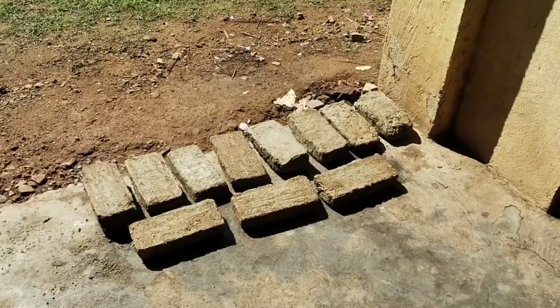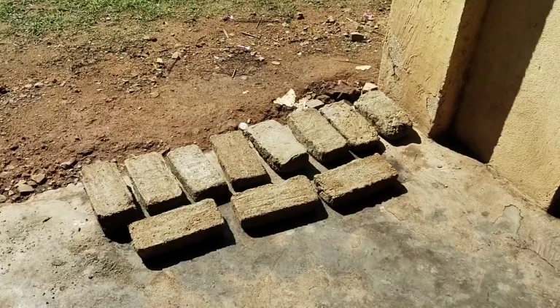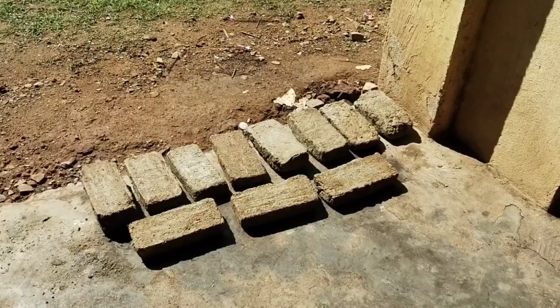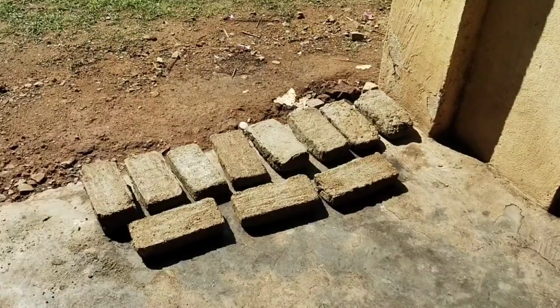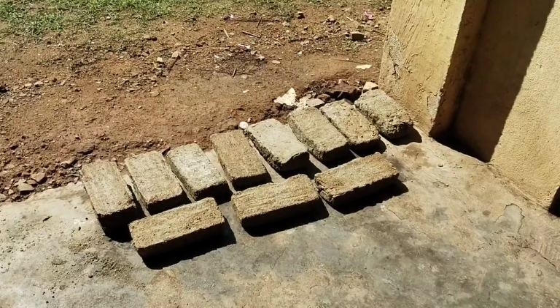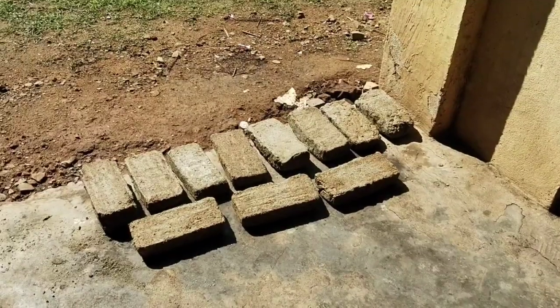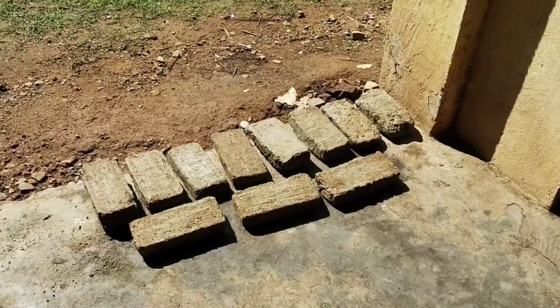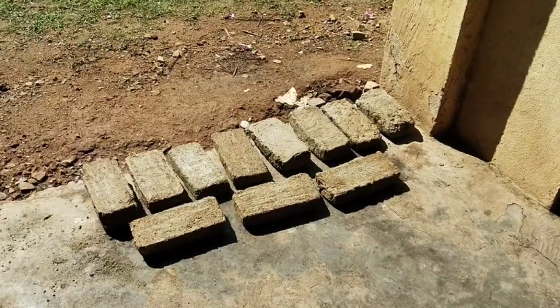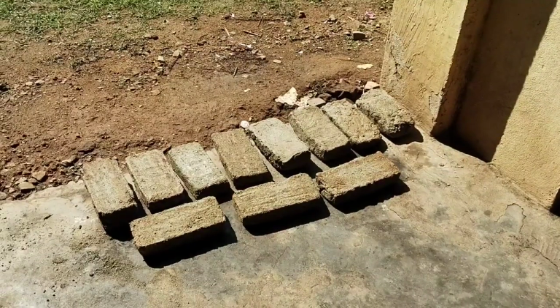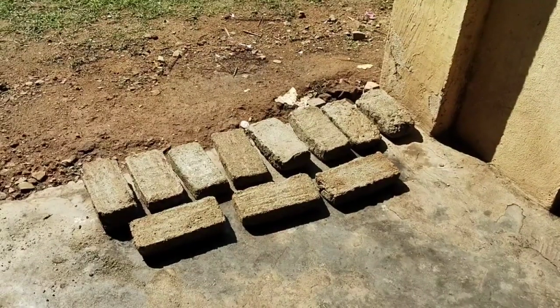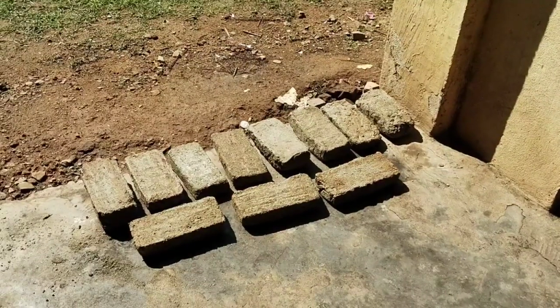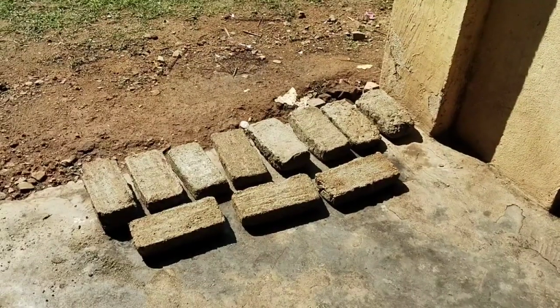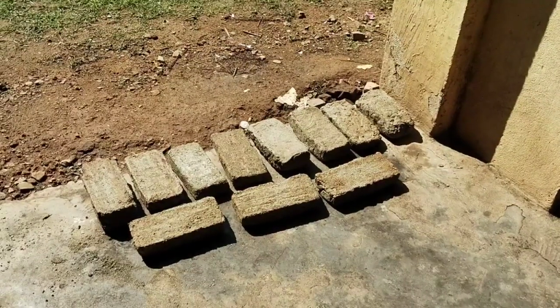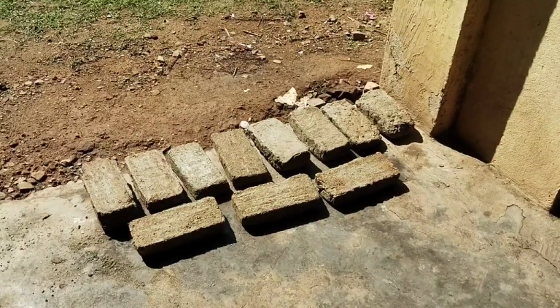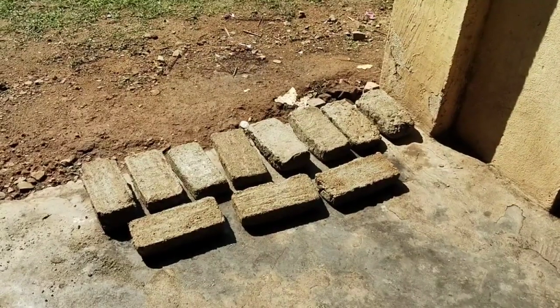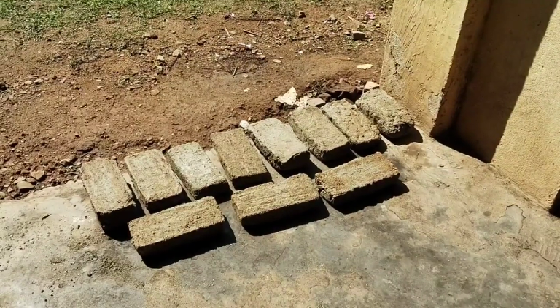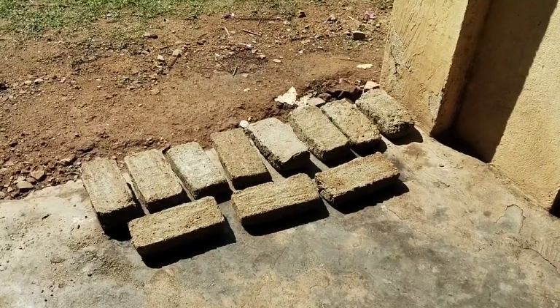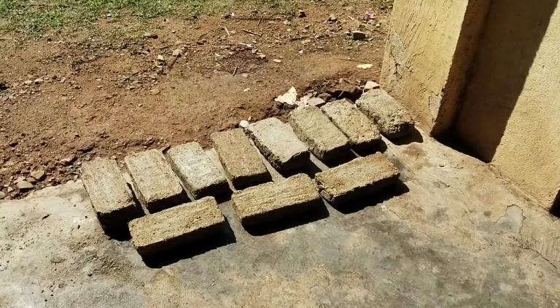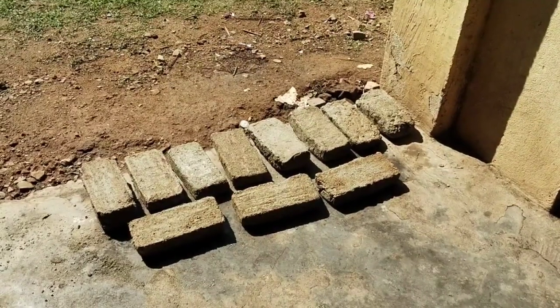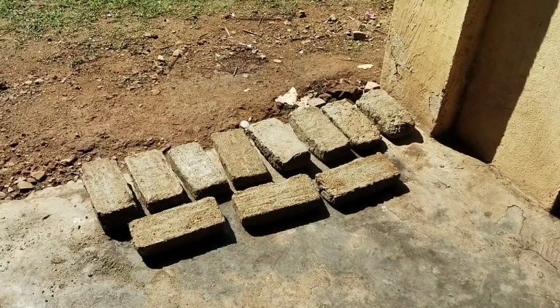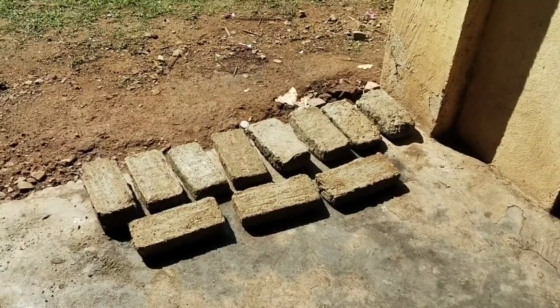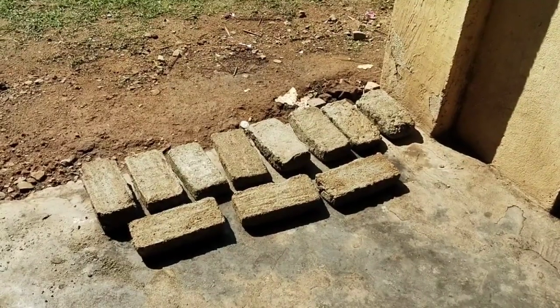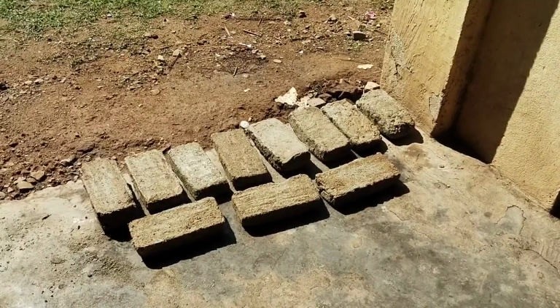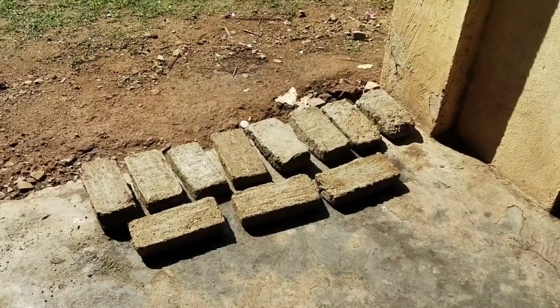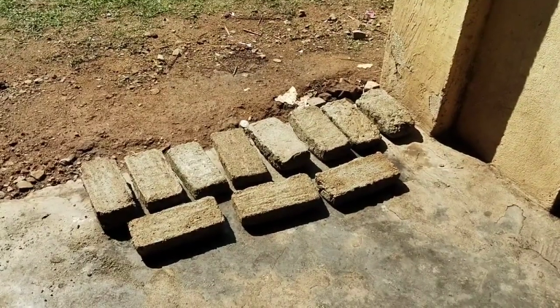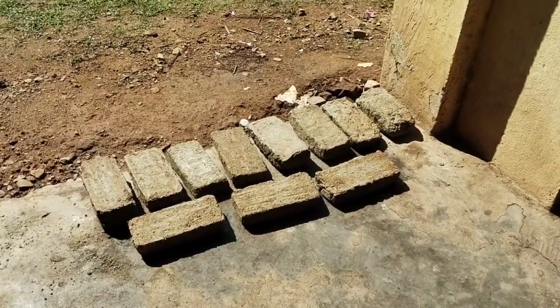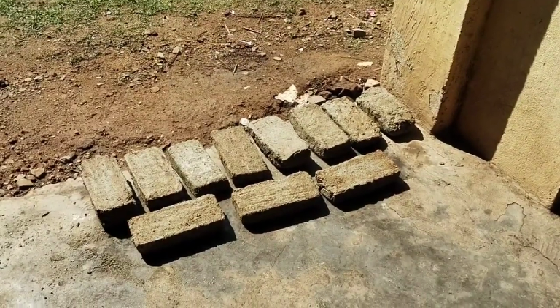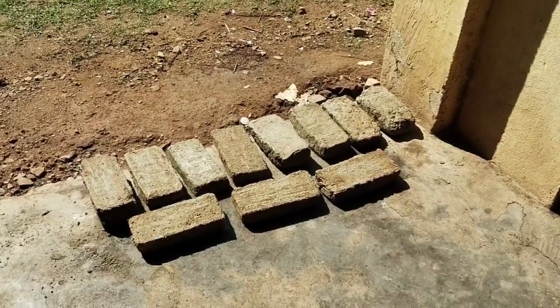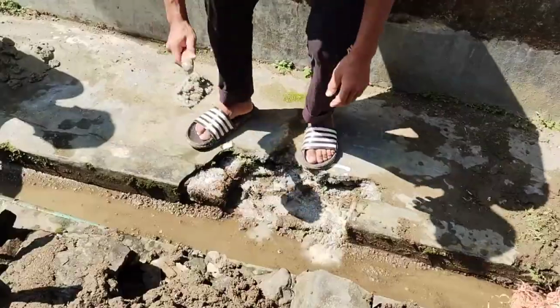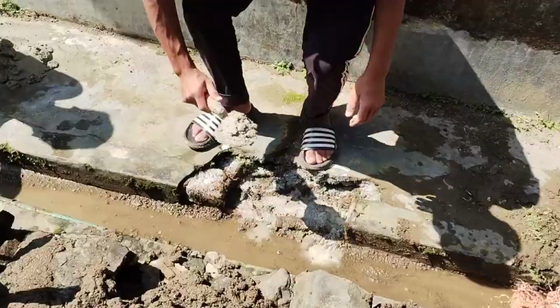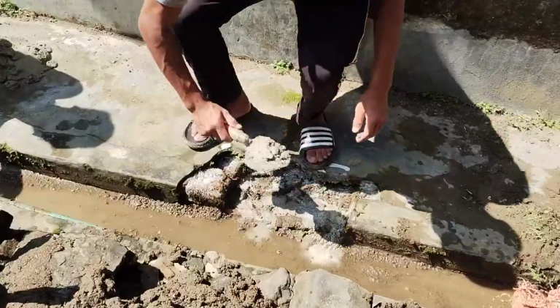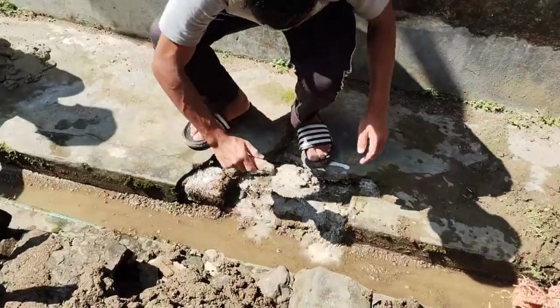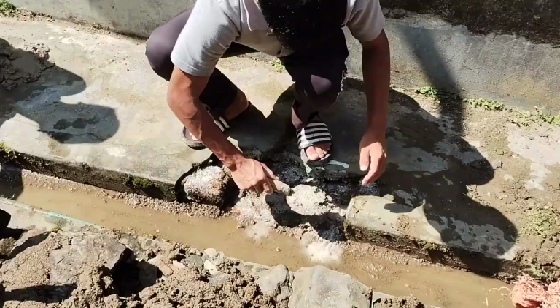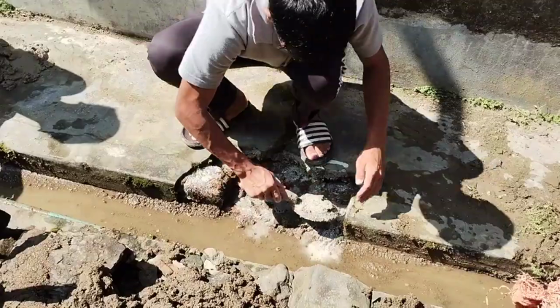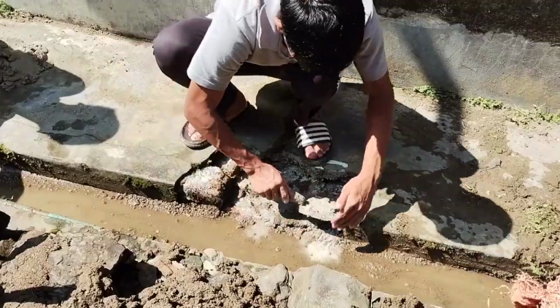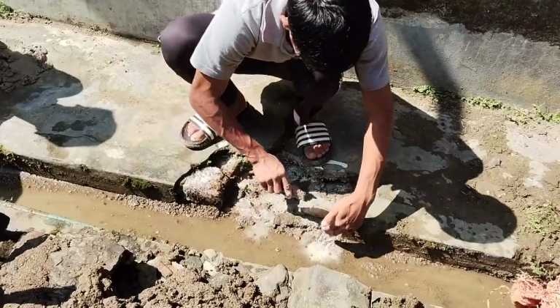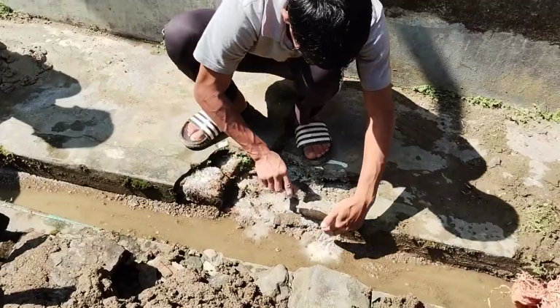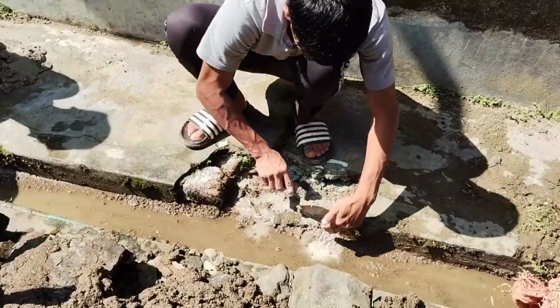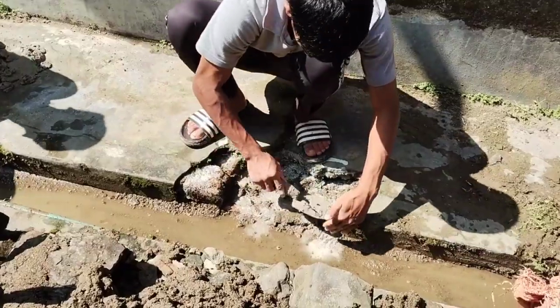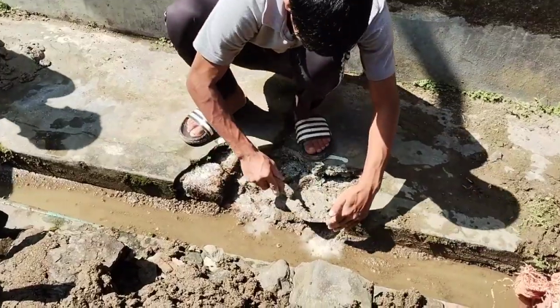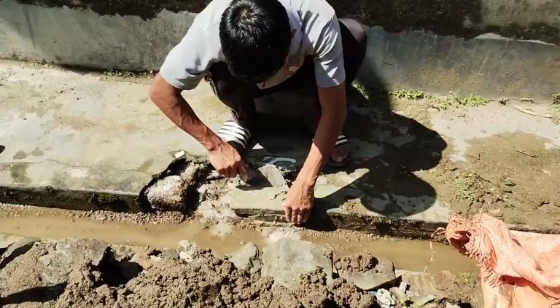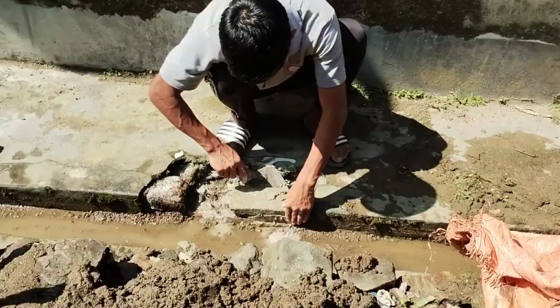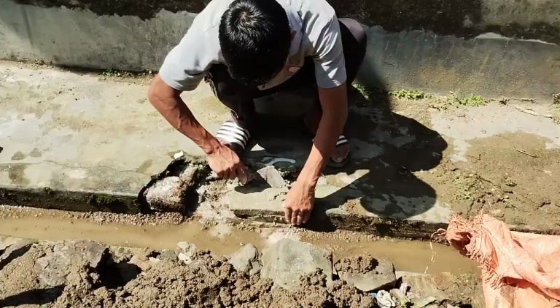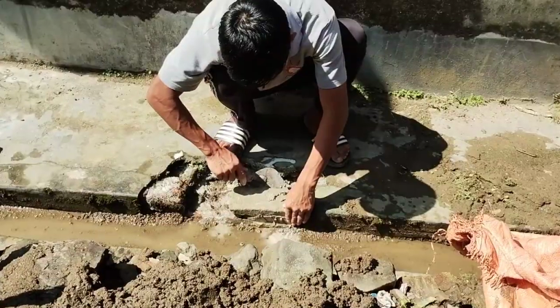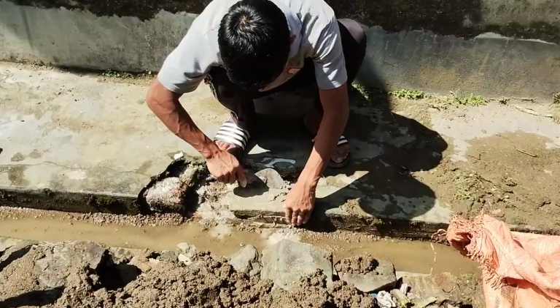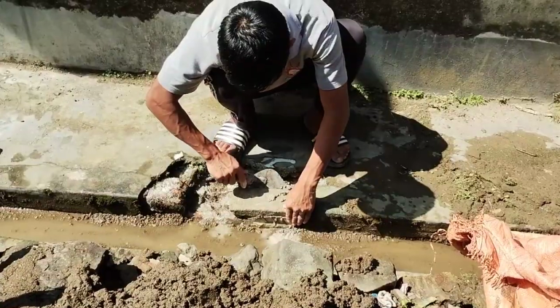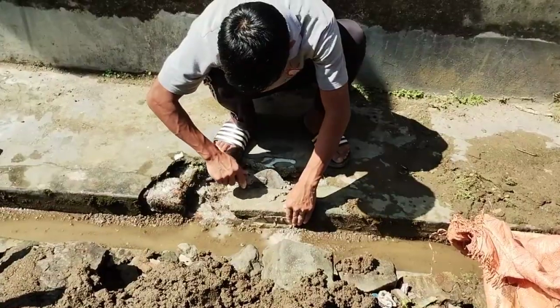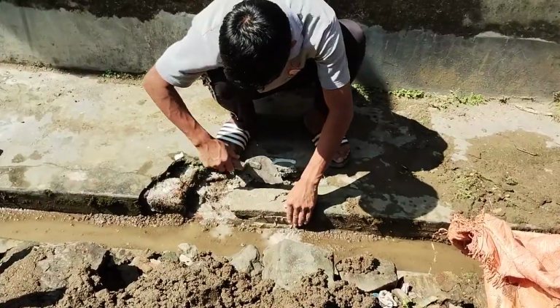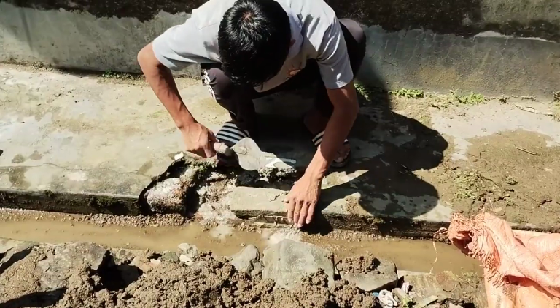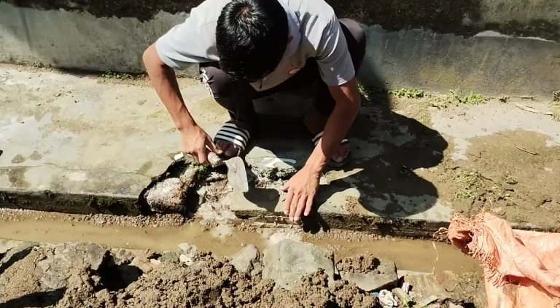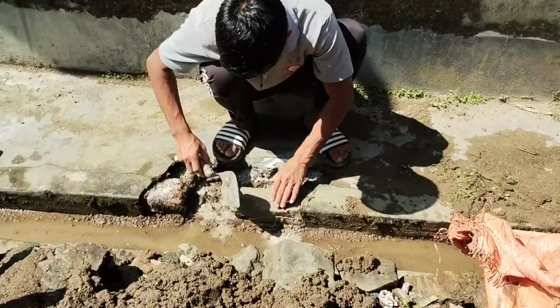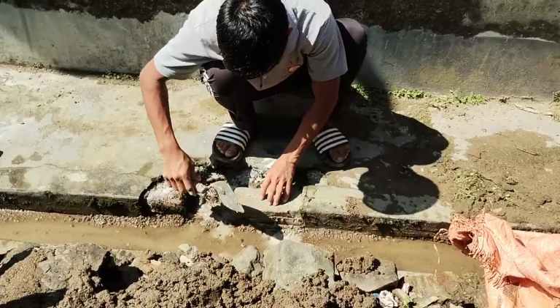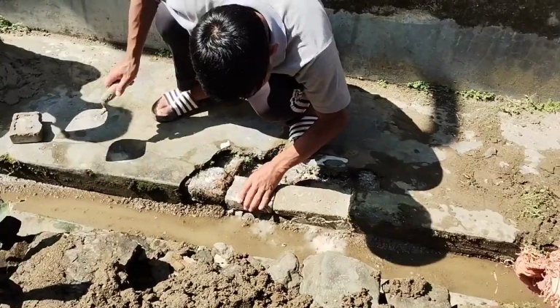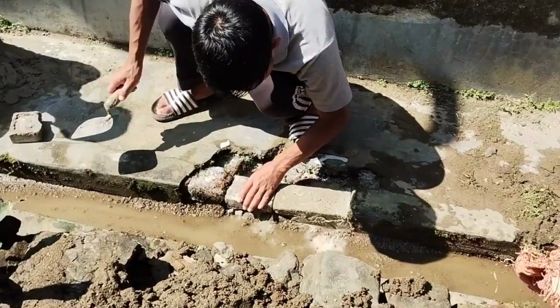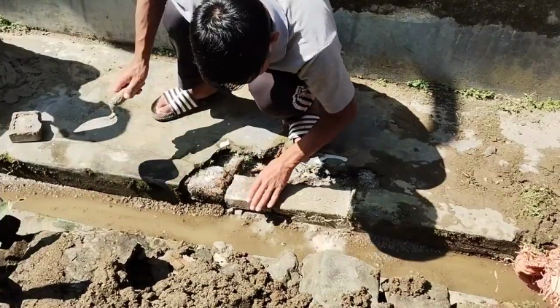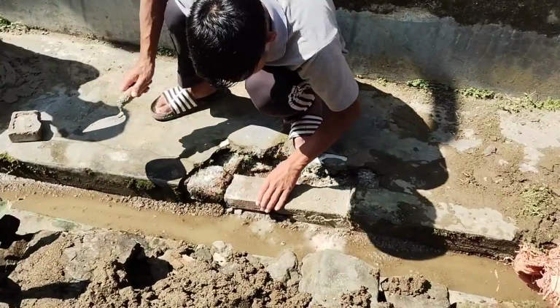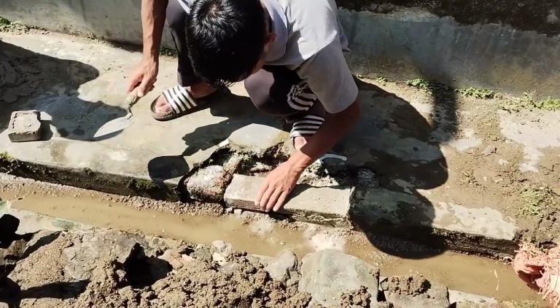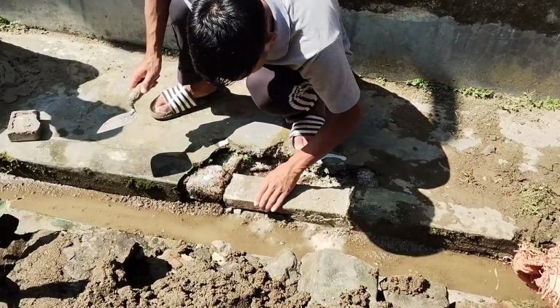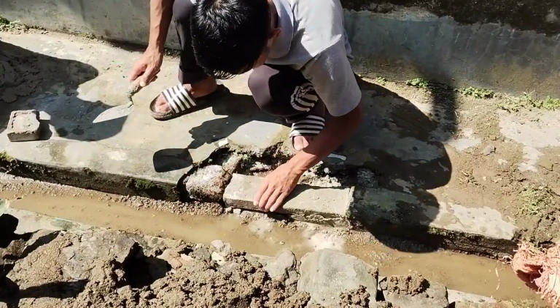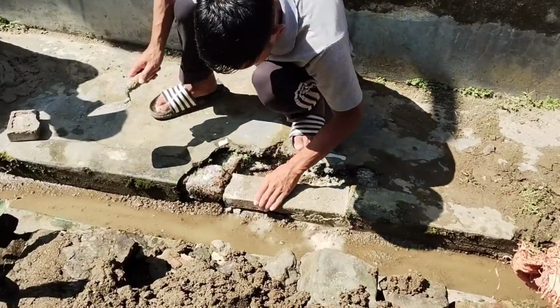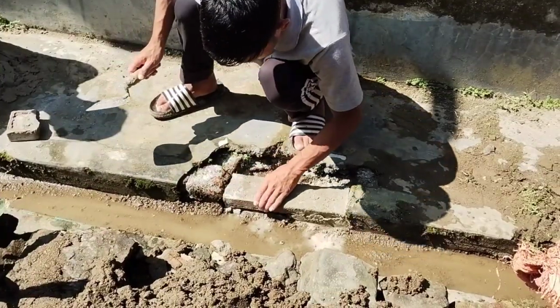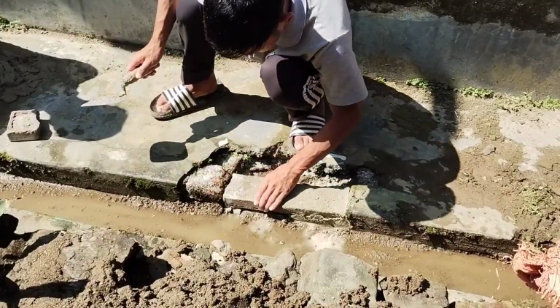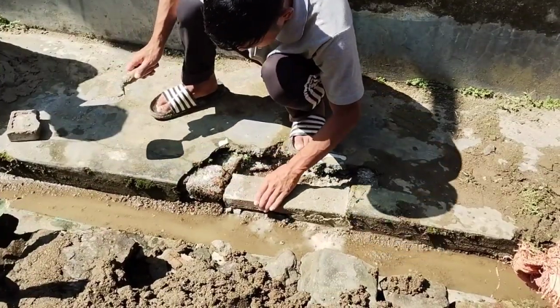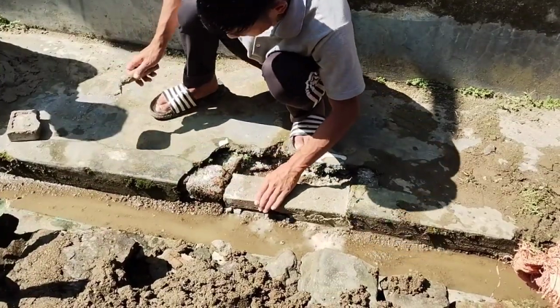It is strong, lightweight, and of good quality, which can be used for various purposes including for making walls, pathments, etc.